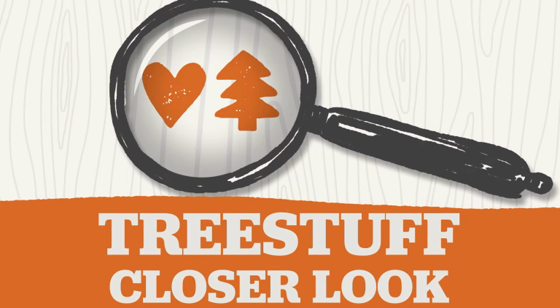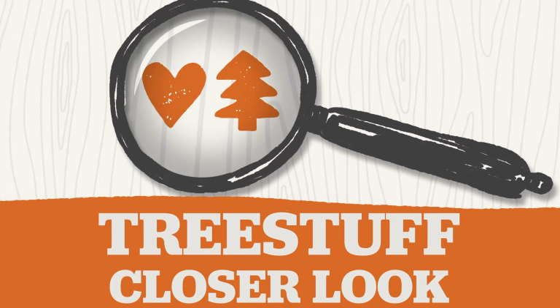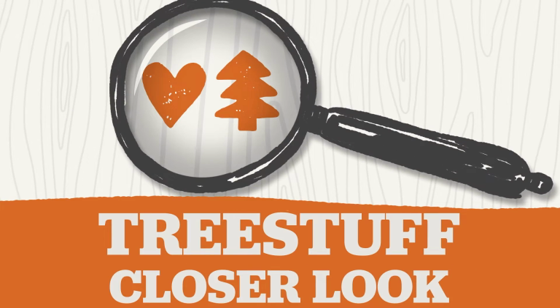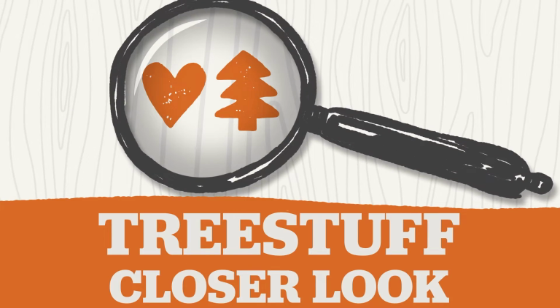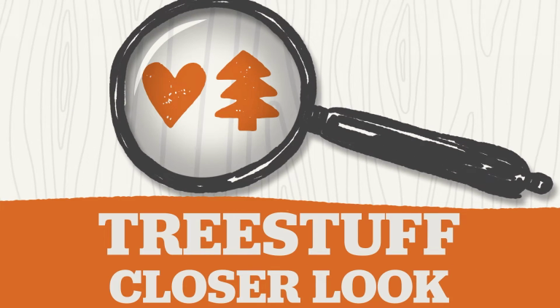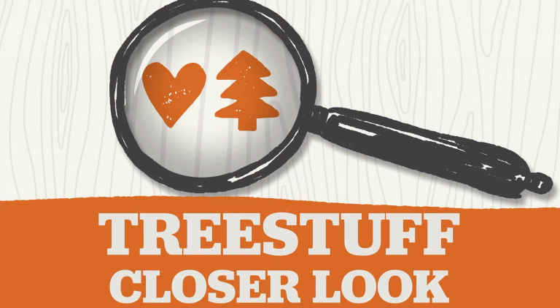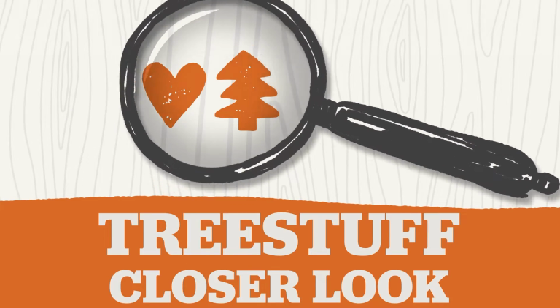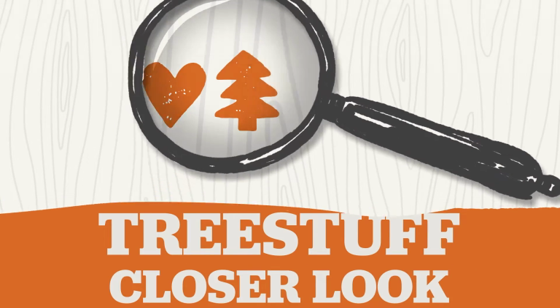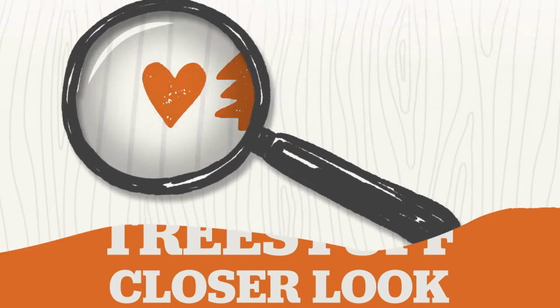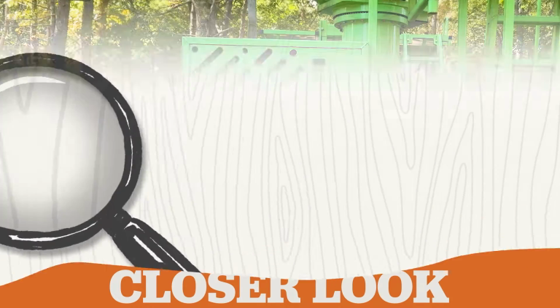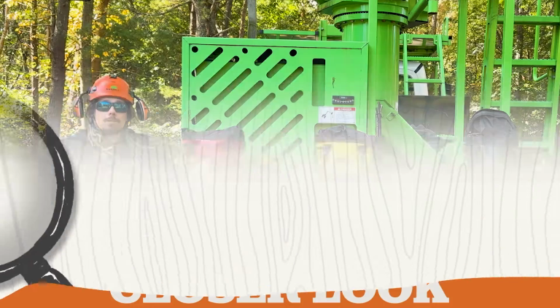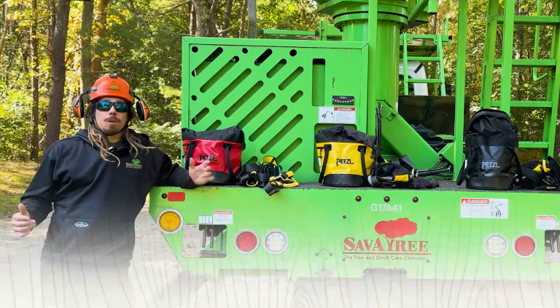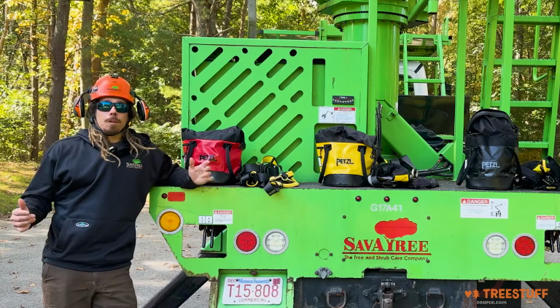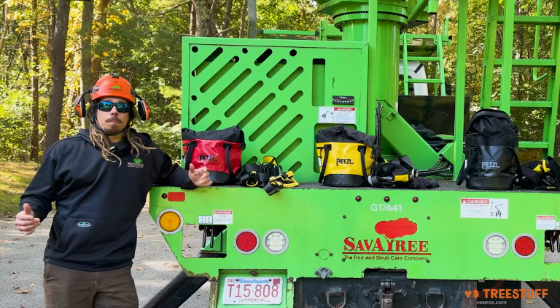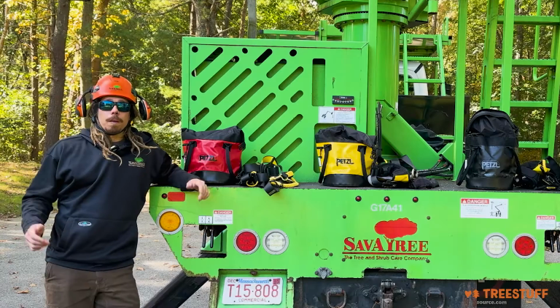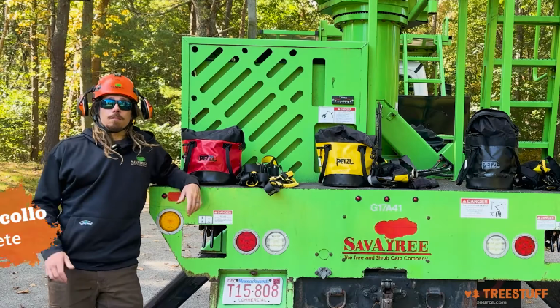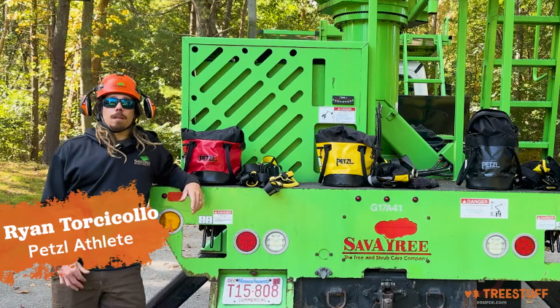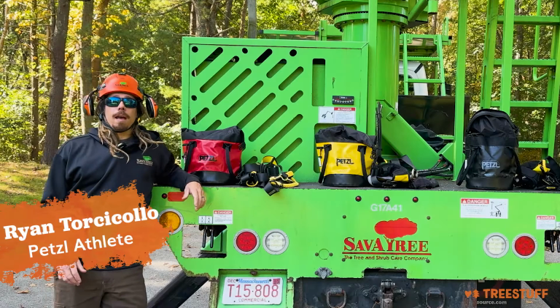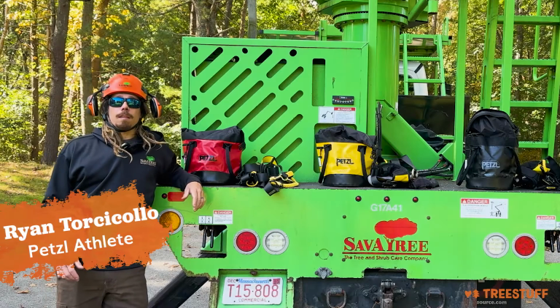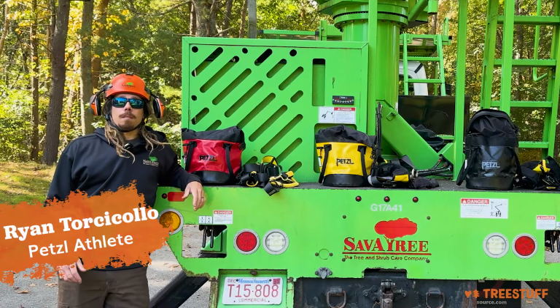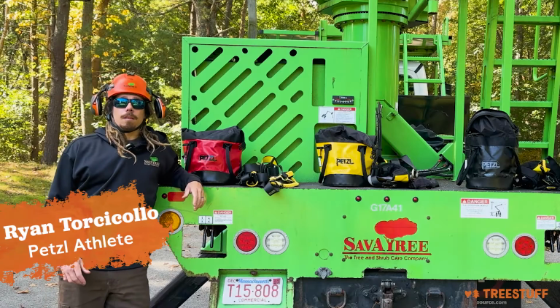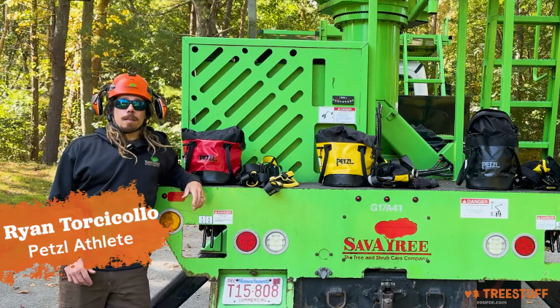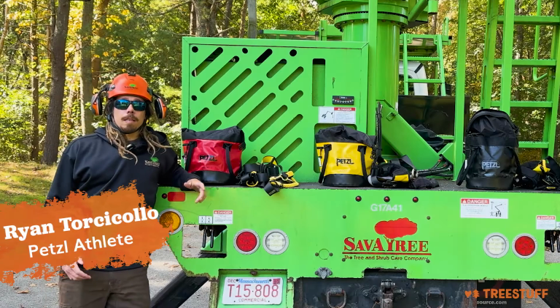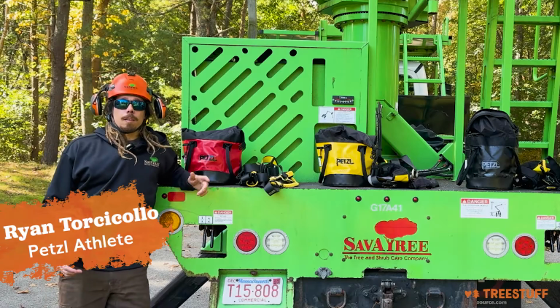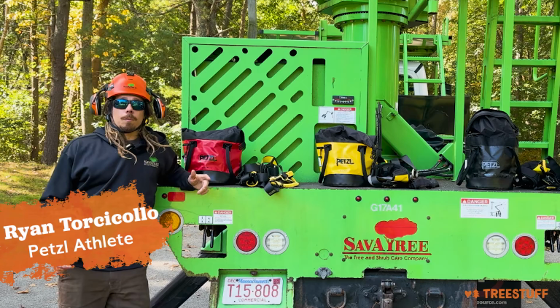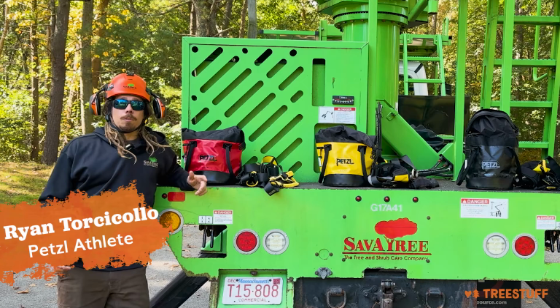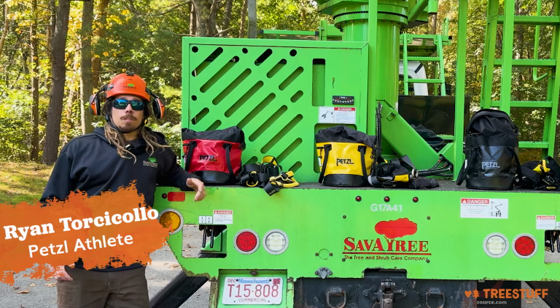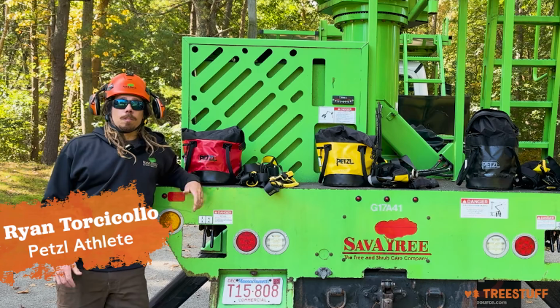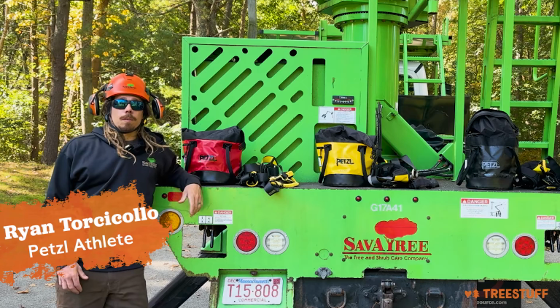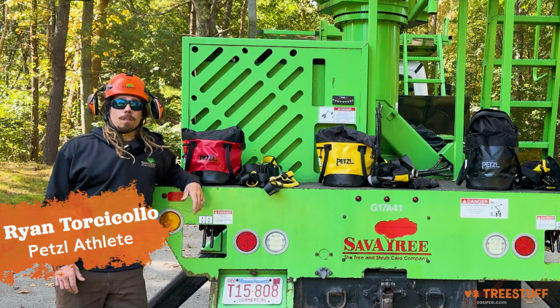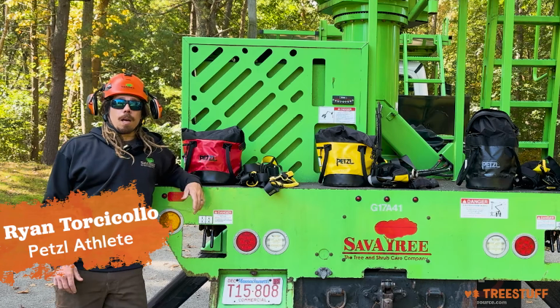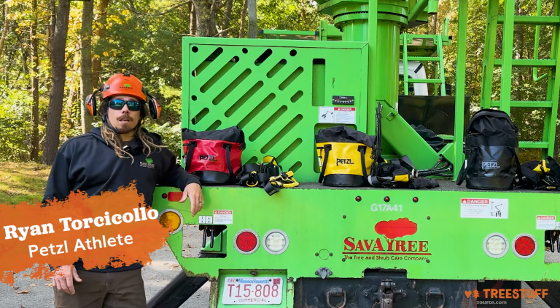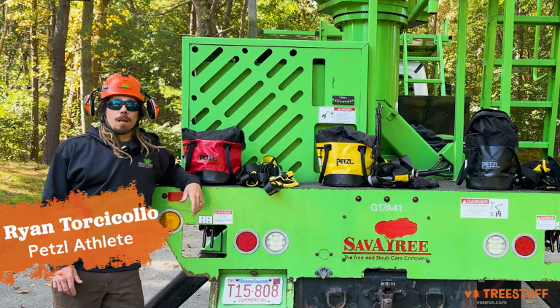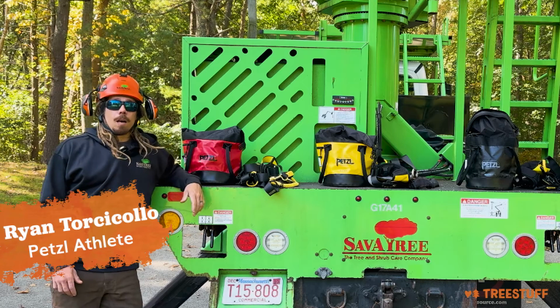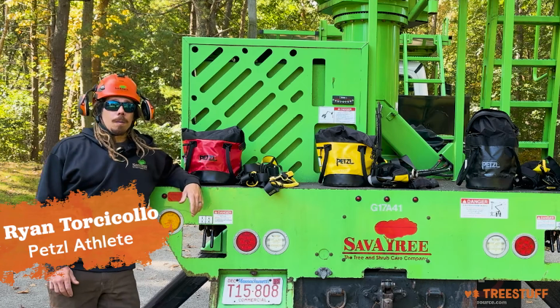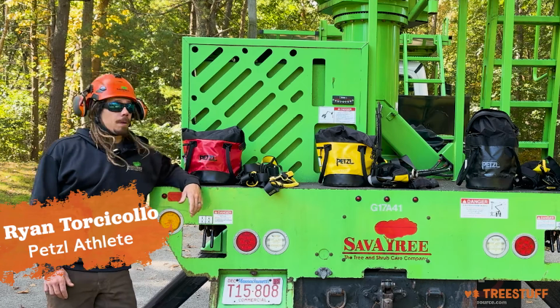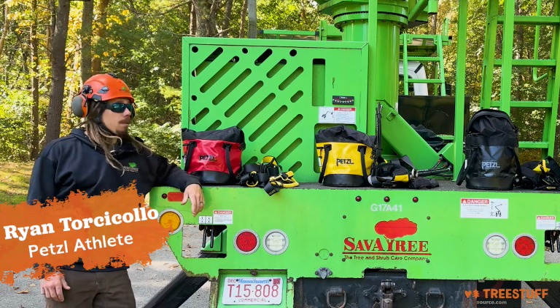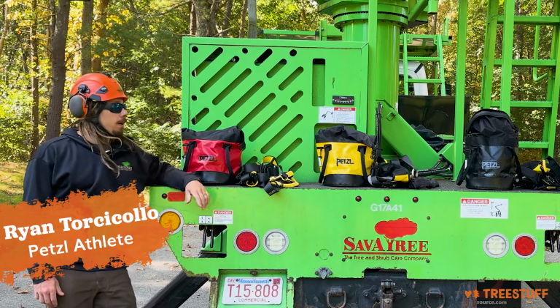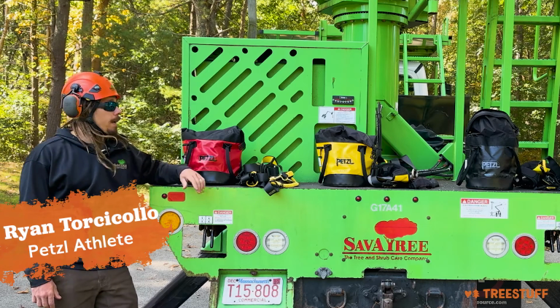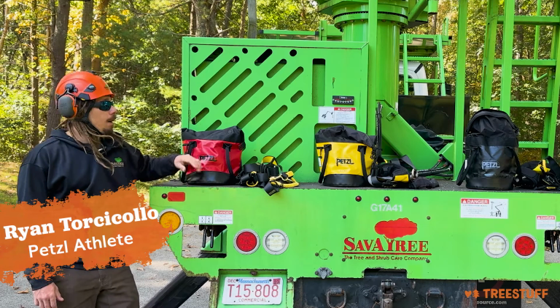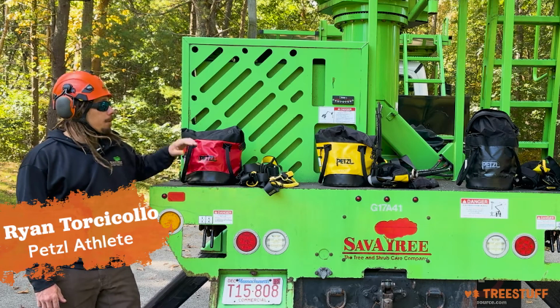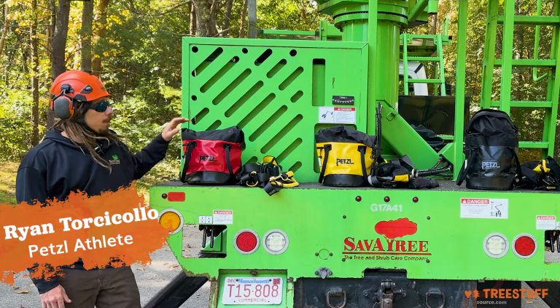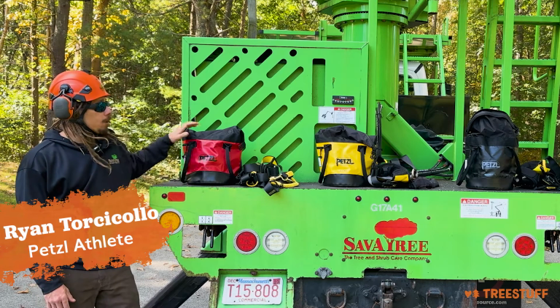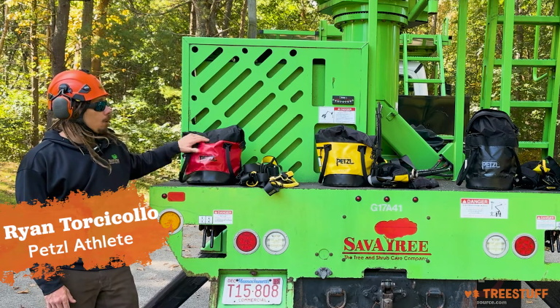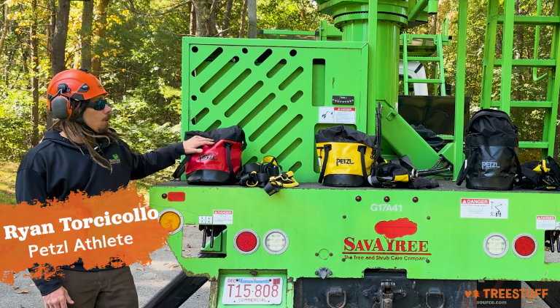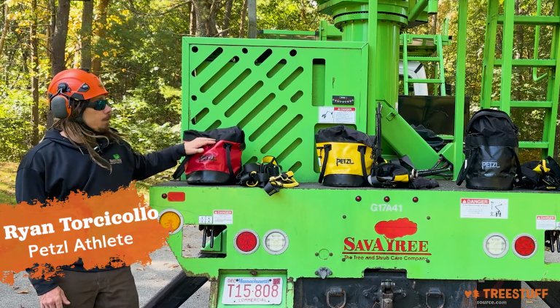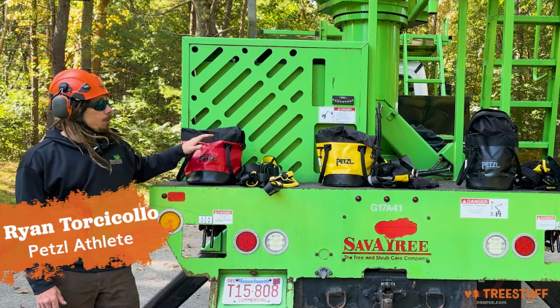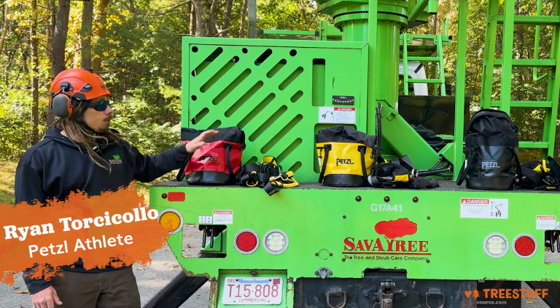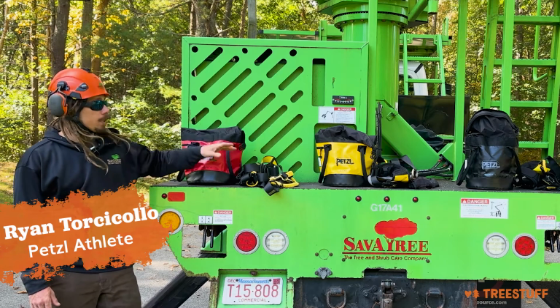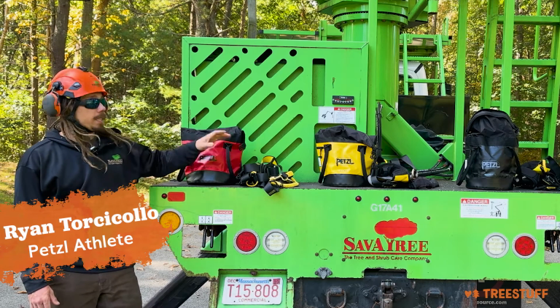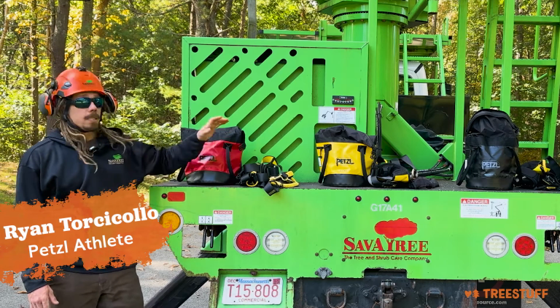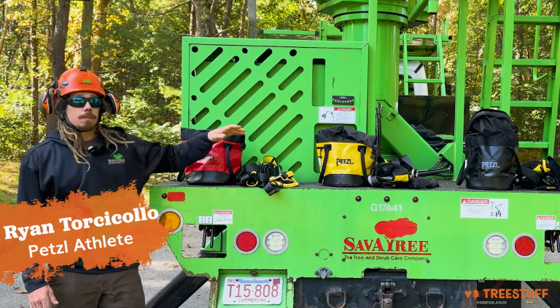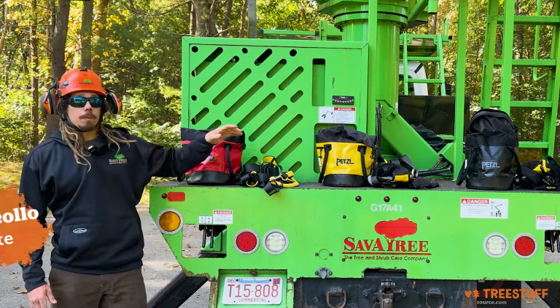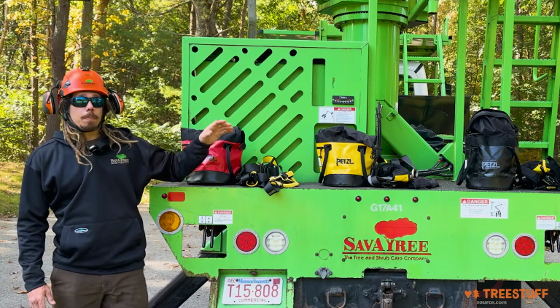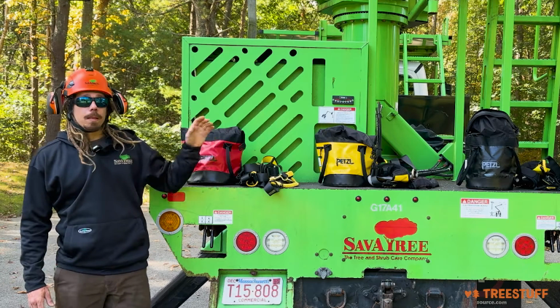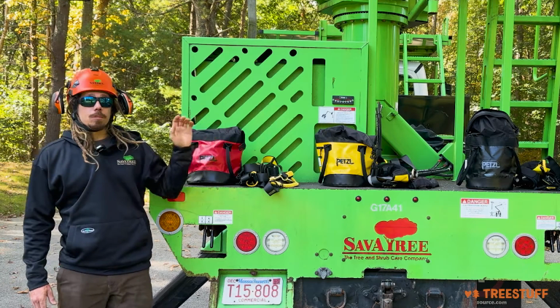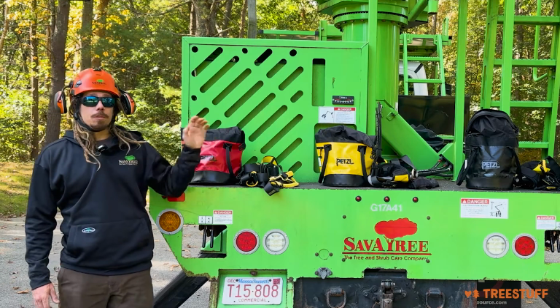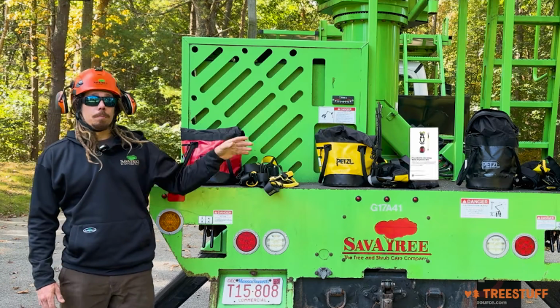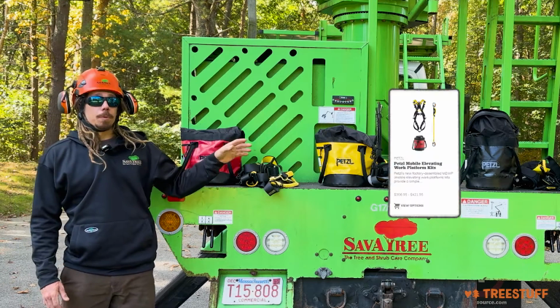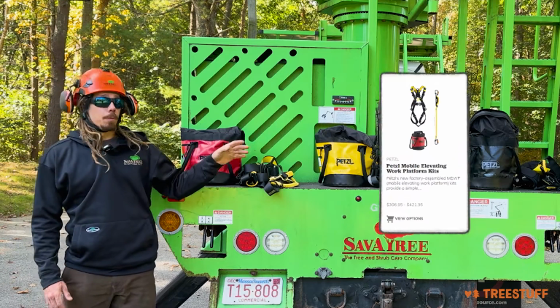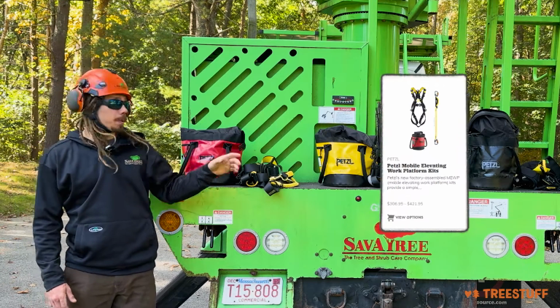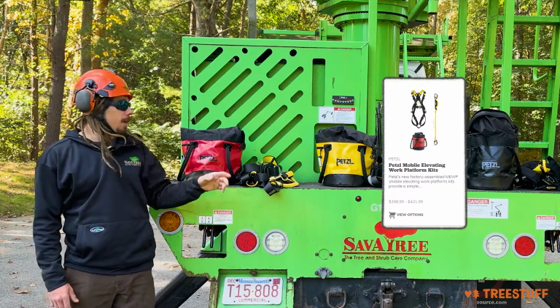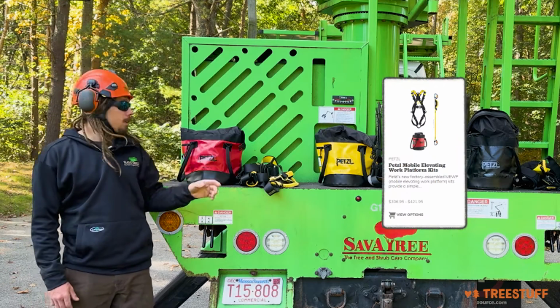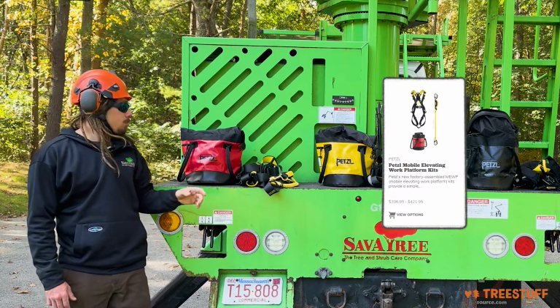Hey, I'm Ryan Torcicolo, Petzl athlete here with TreeStuff.com, and right now we're going to go over the three different Petzl Mute kits.